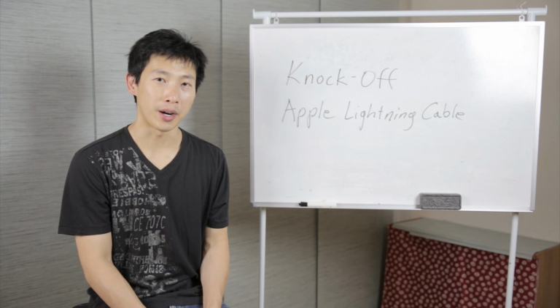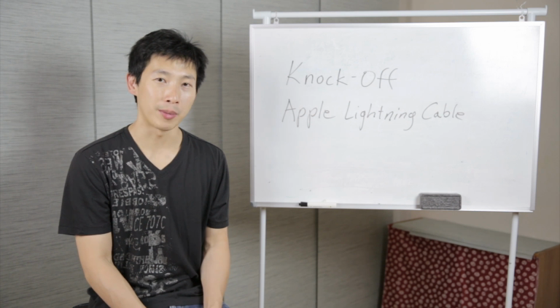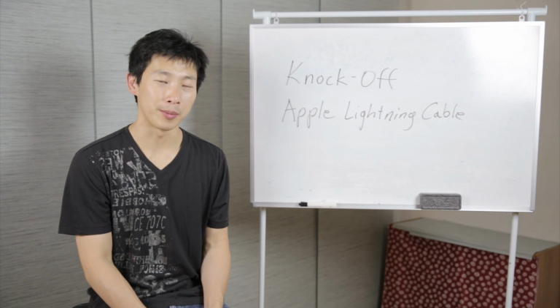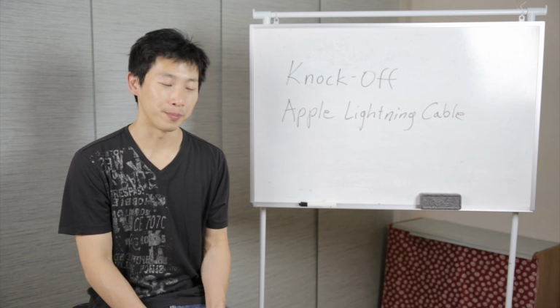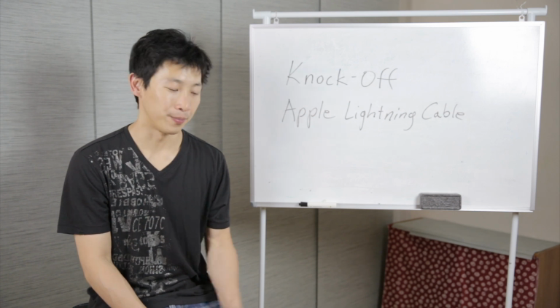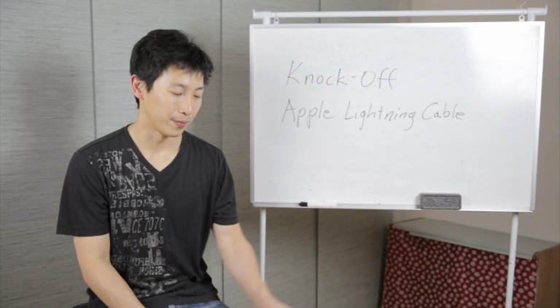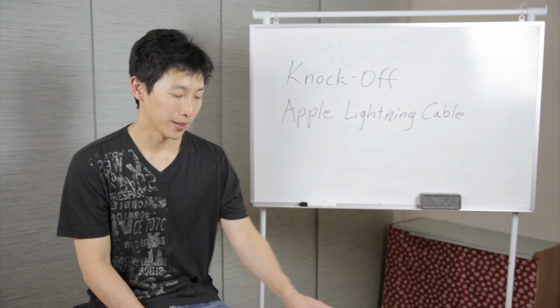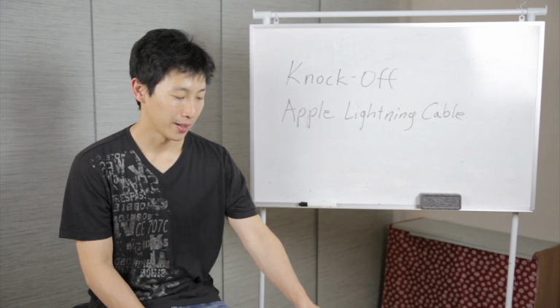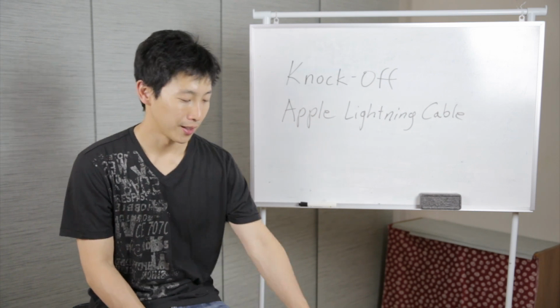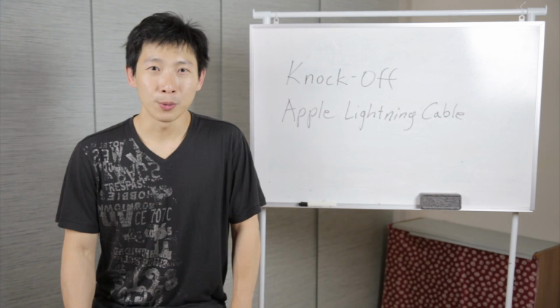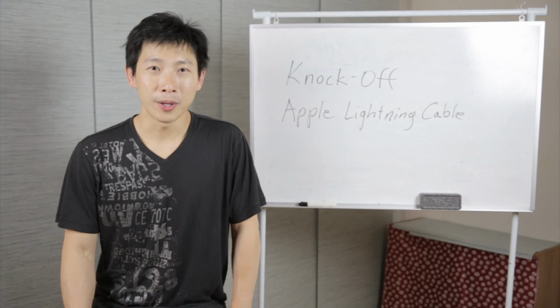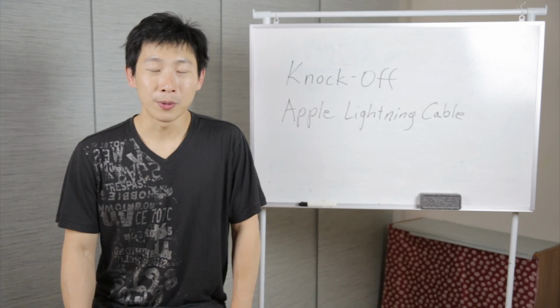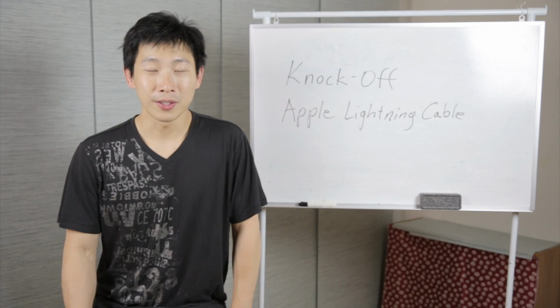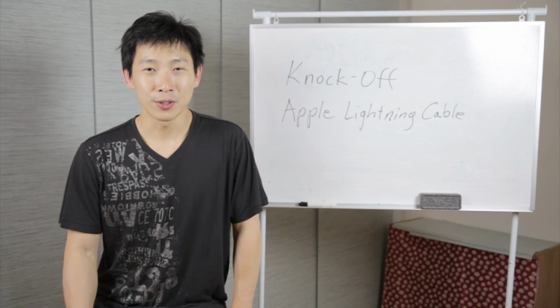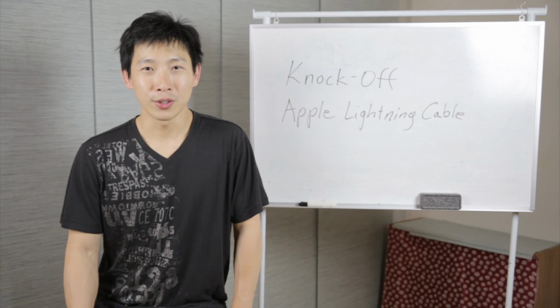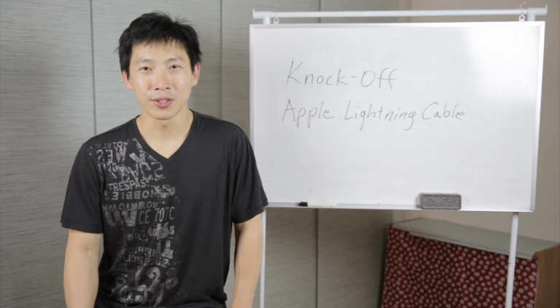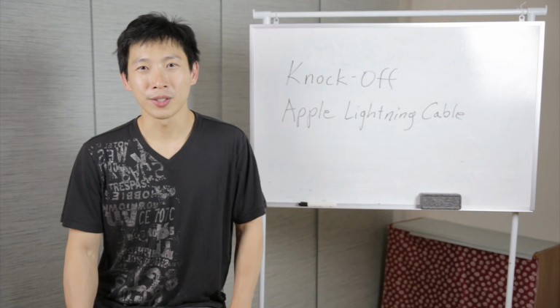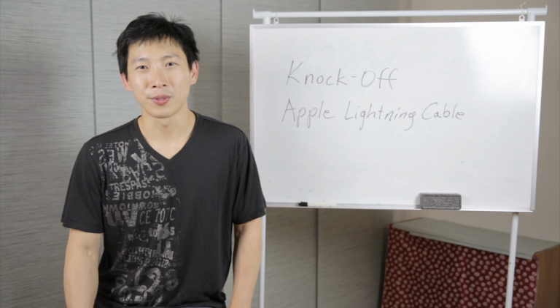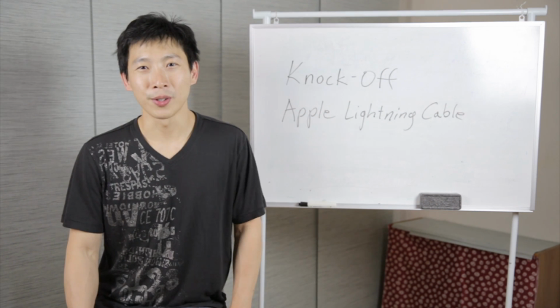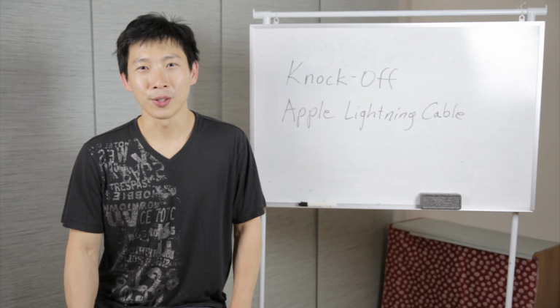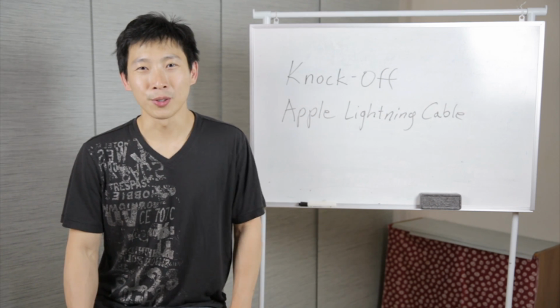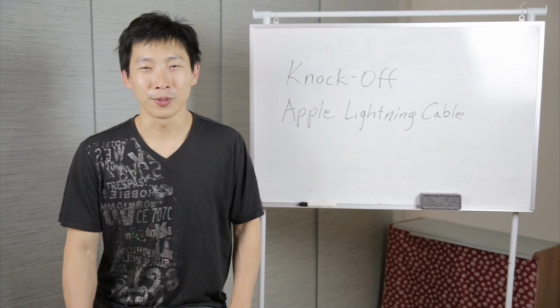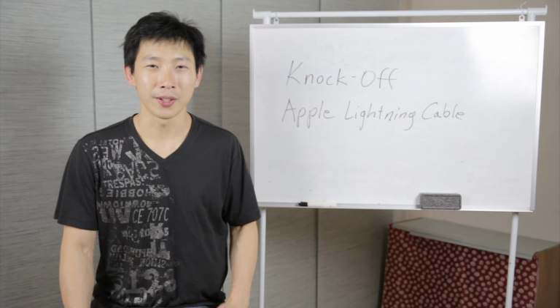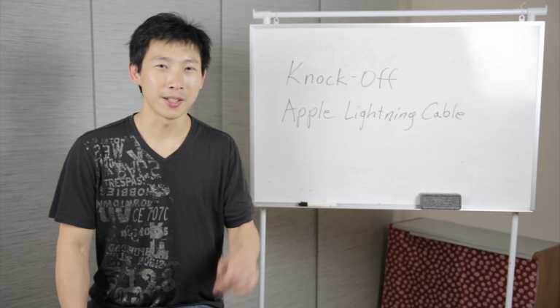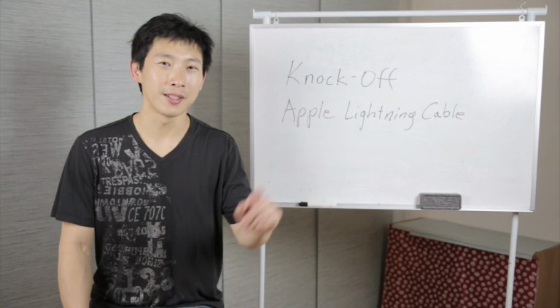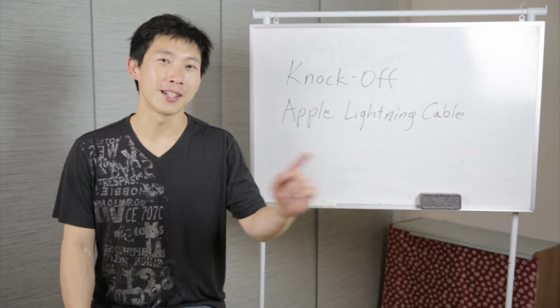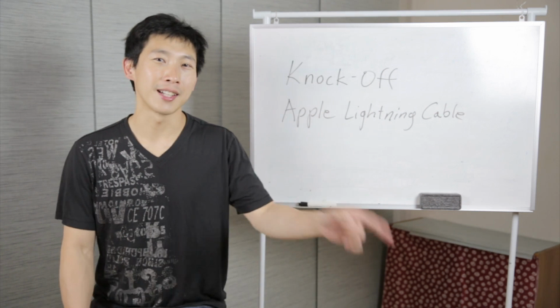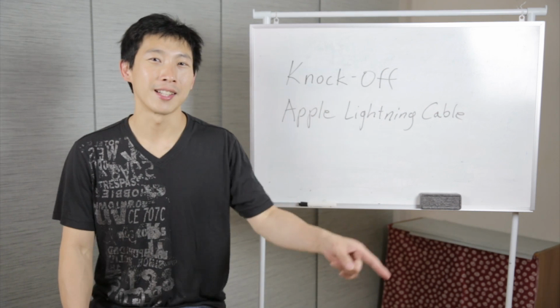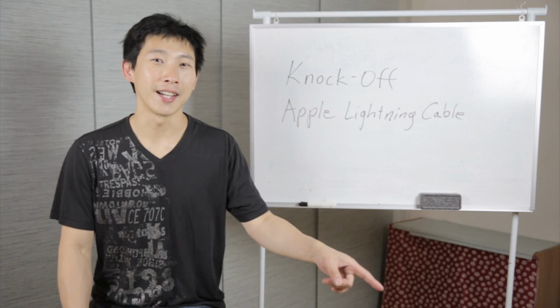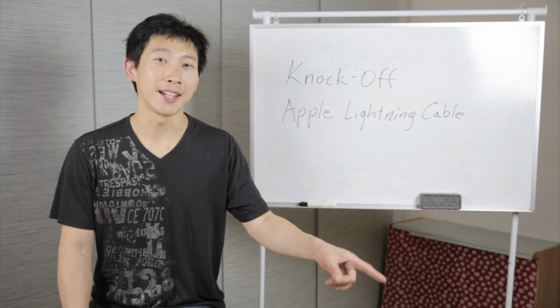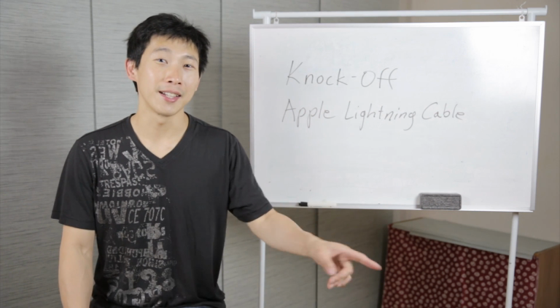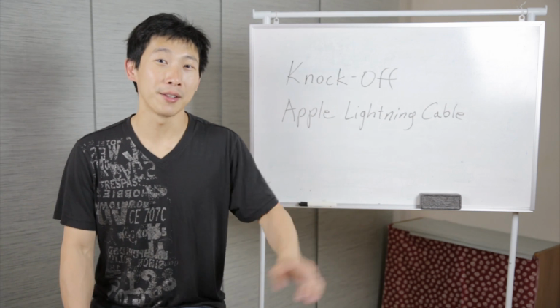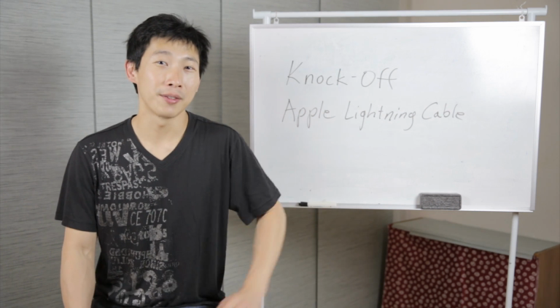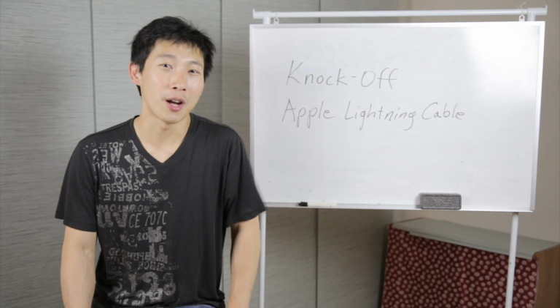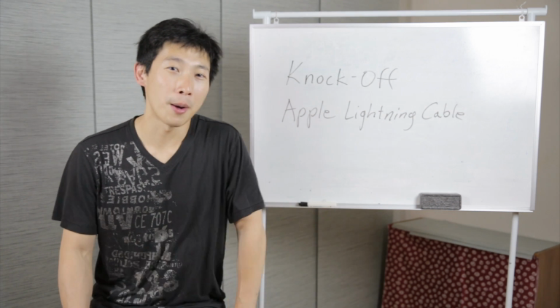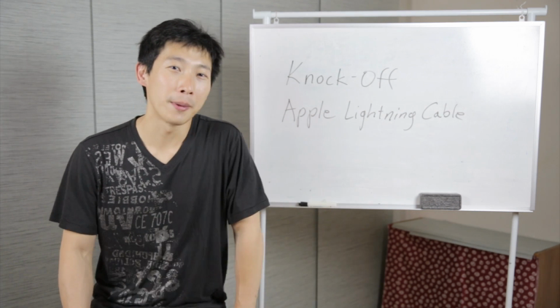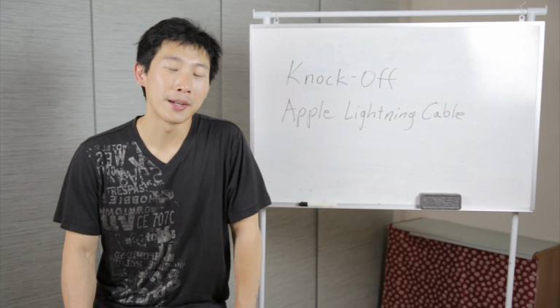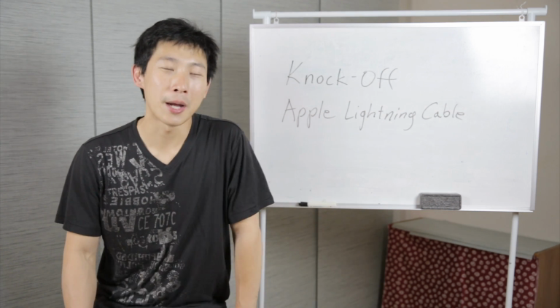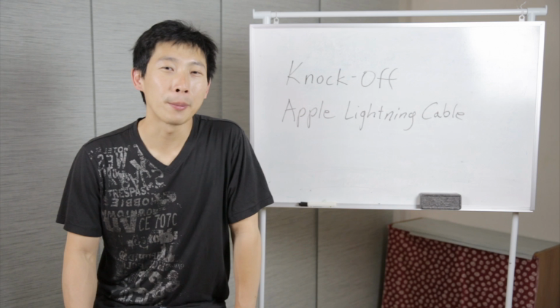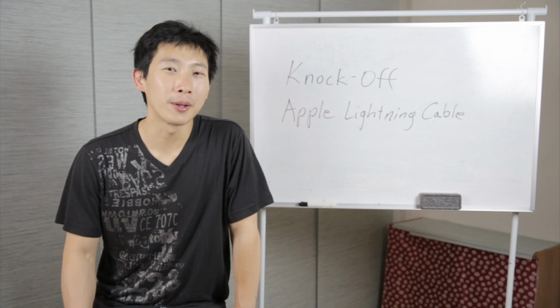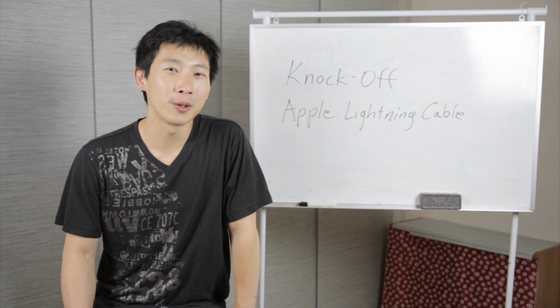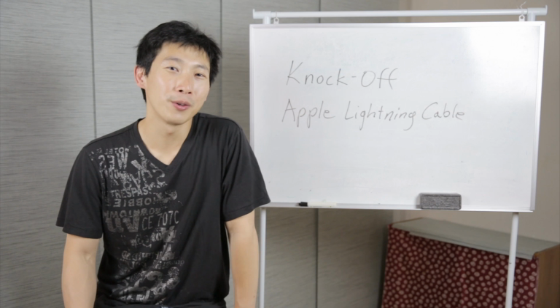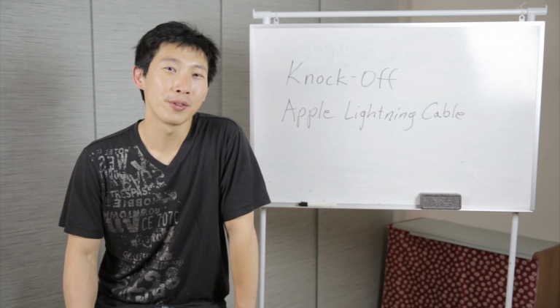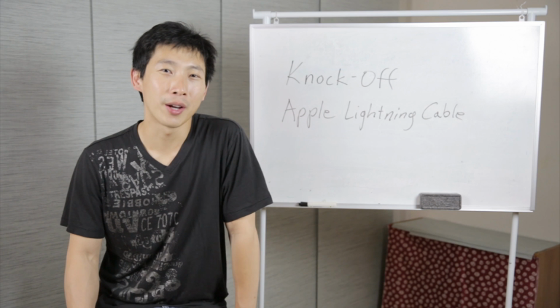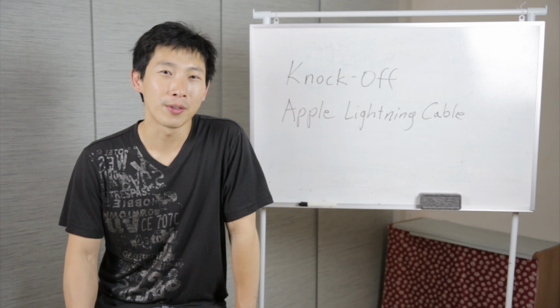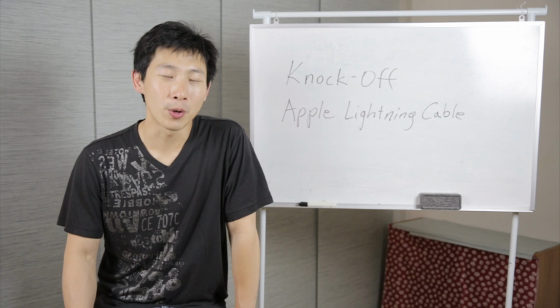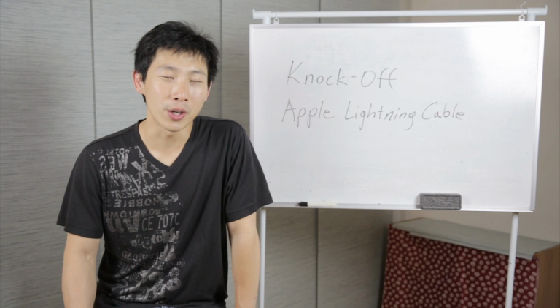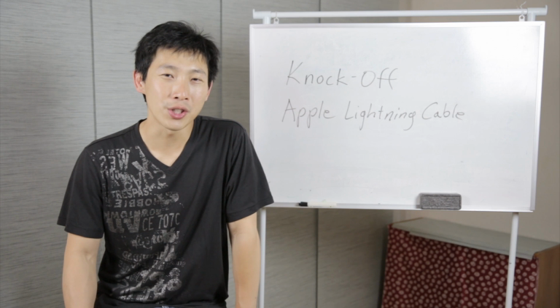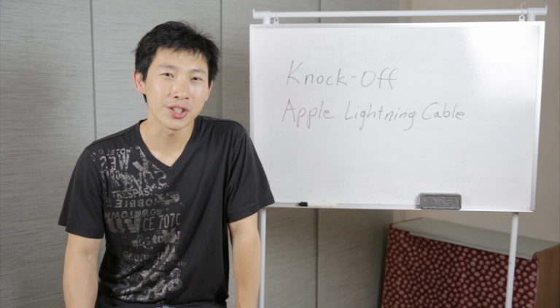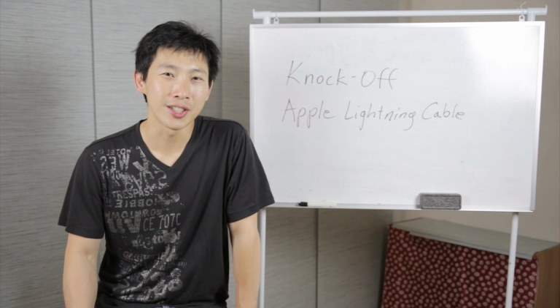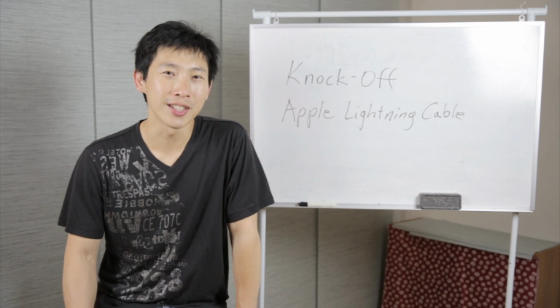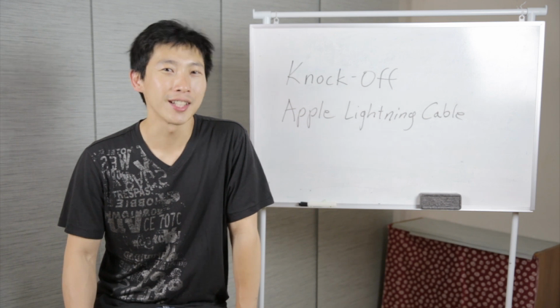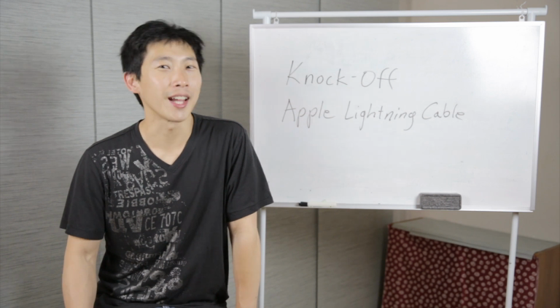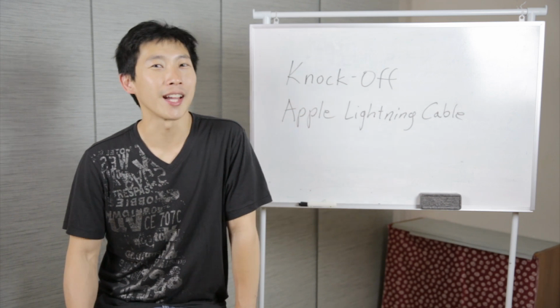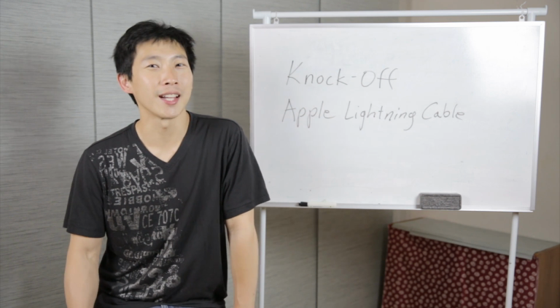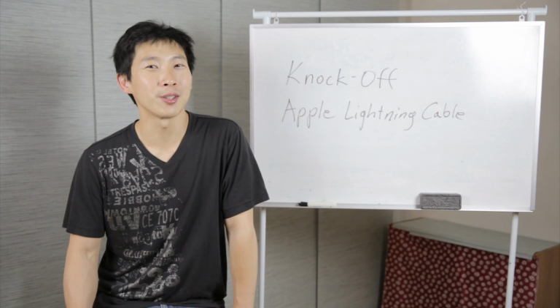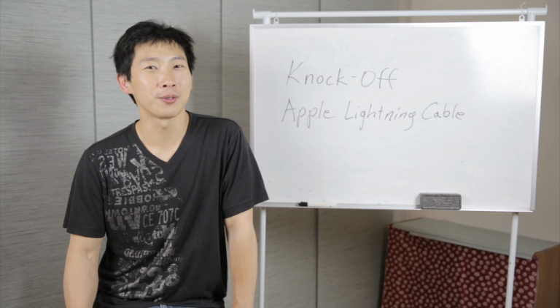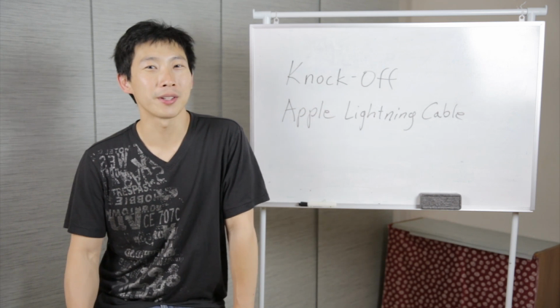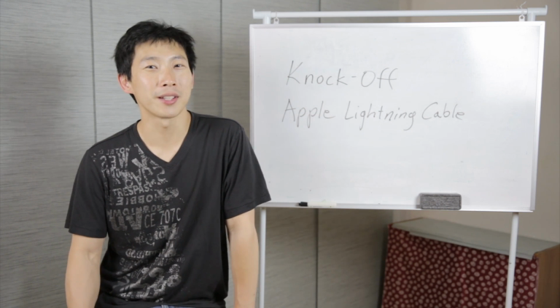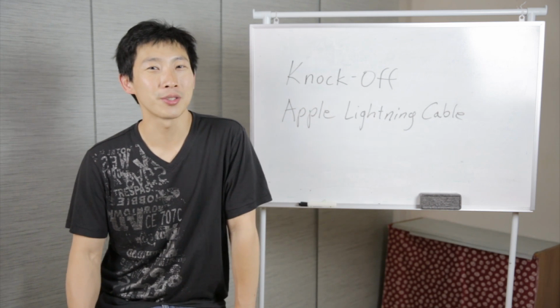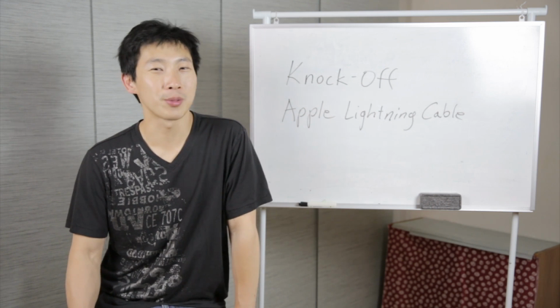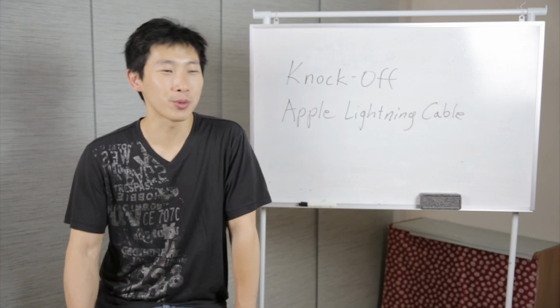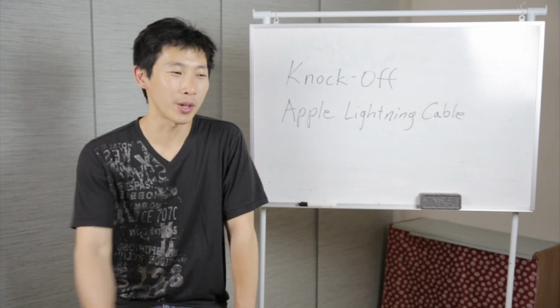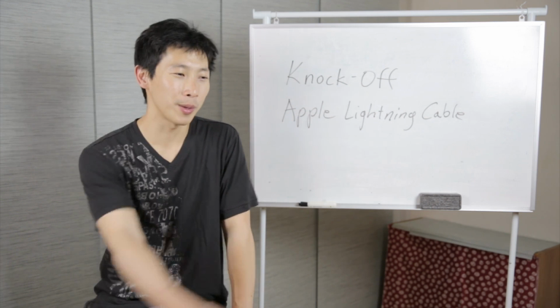I hope that was interesting for you. Don't forget to click like, leave a comment down below if you have a question, and don't forget to subscribe. Thanks for watching.